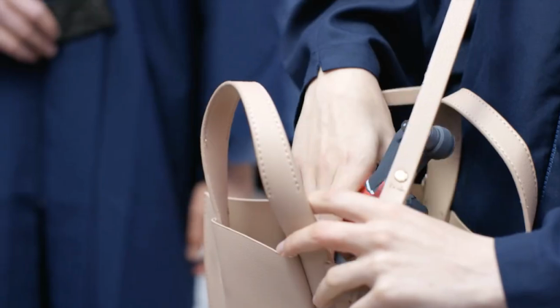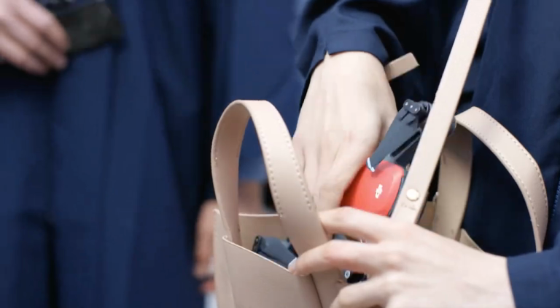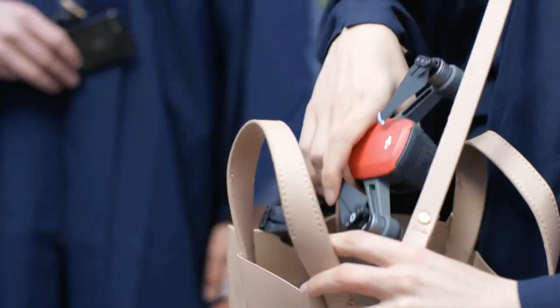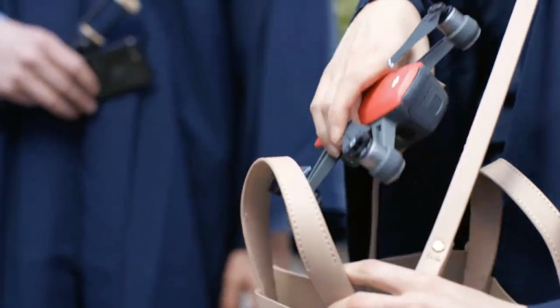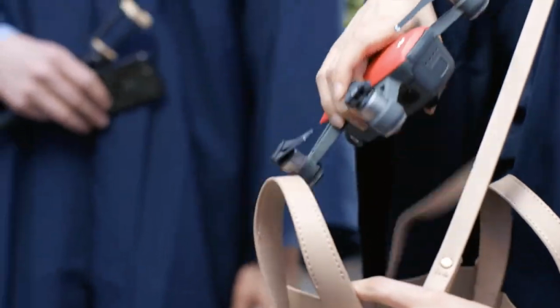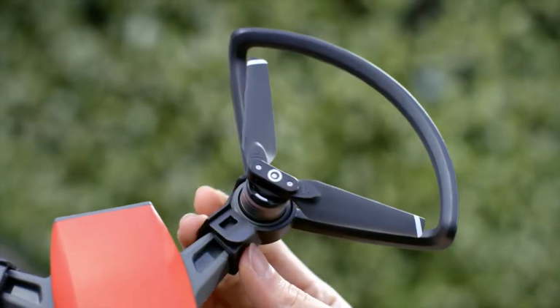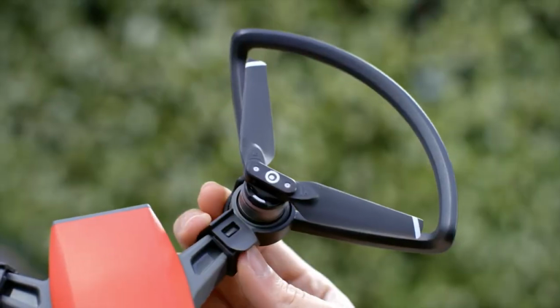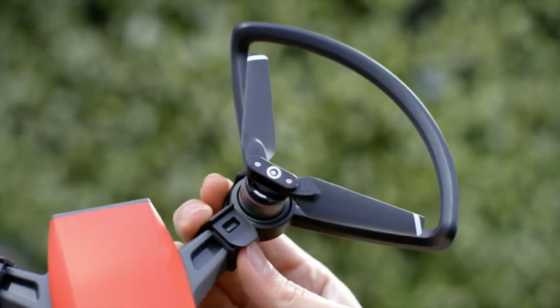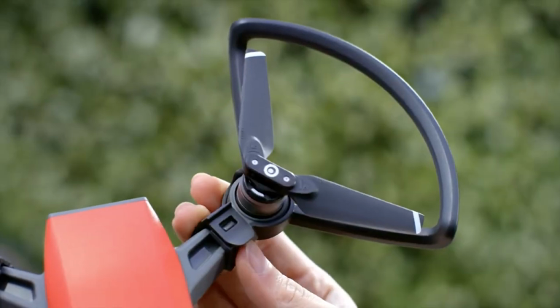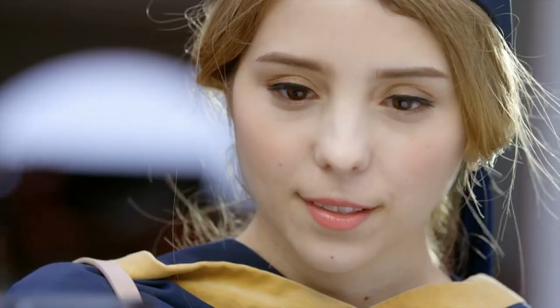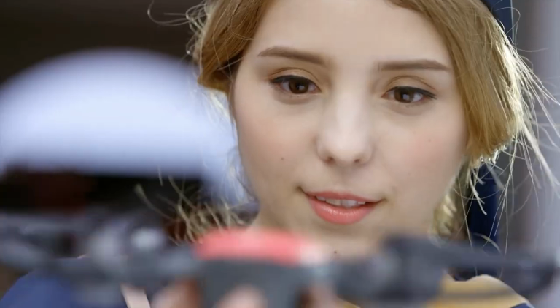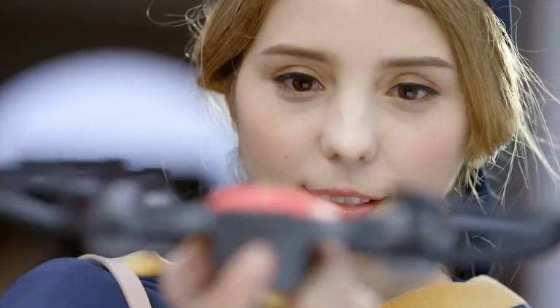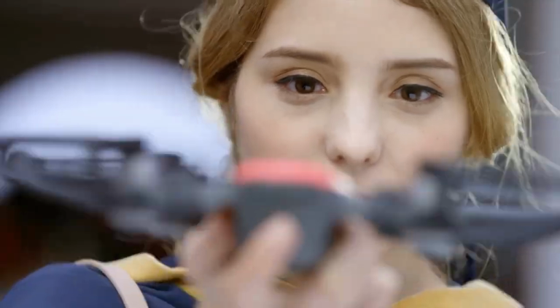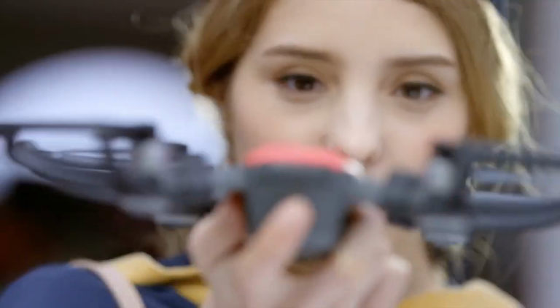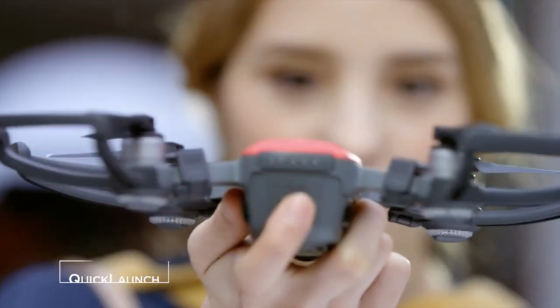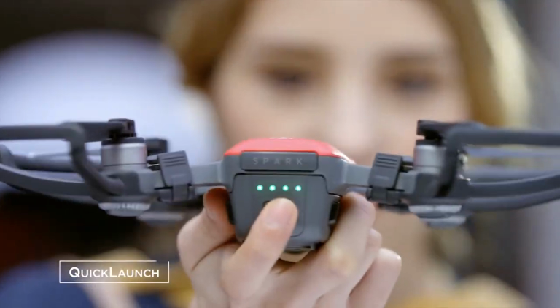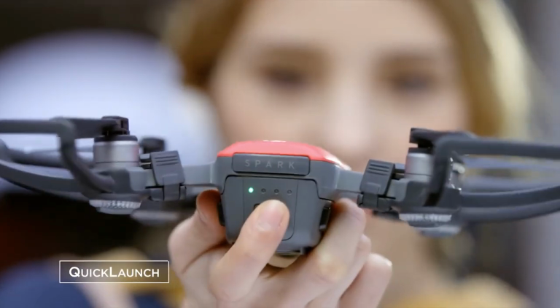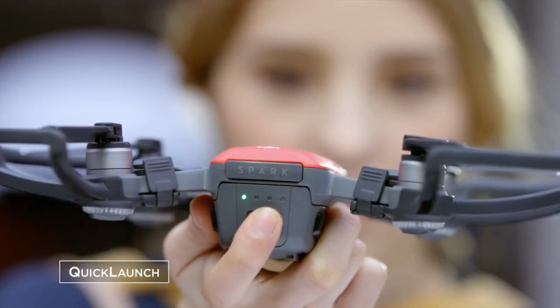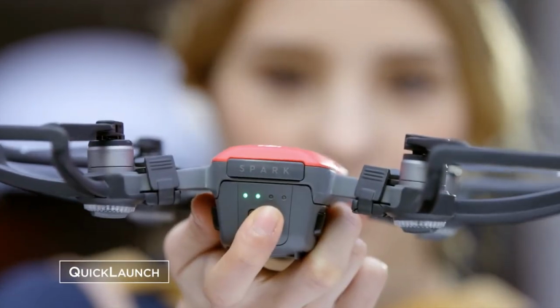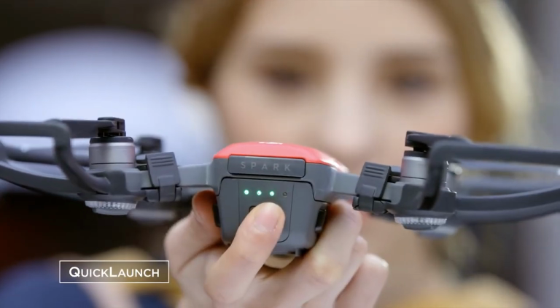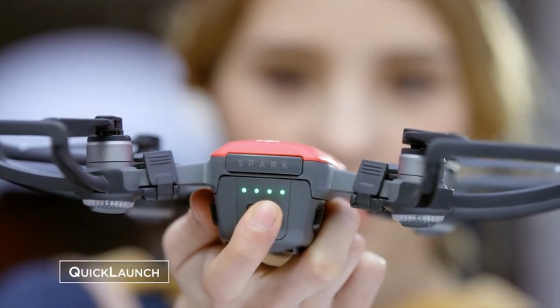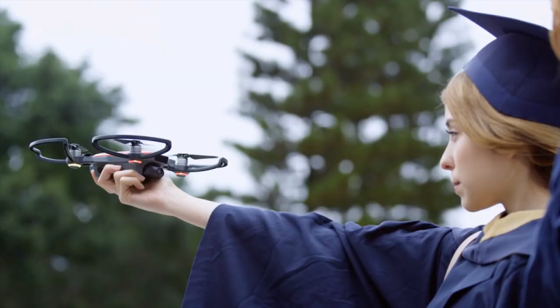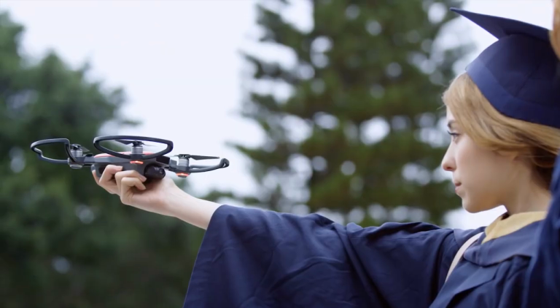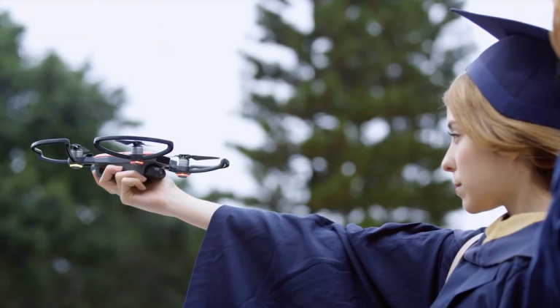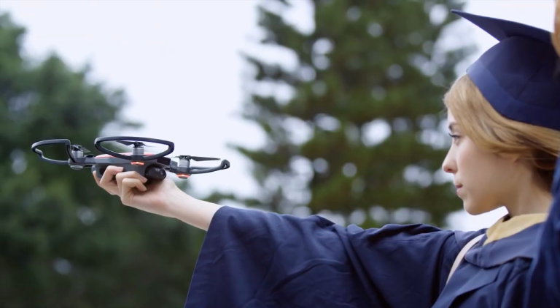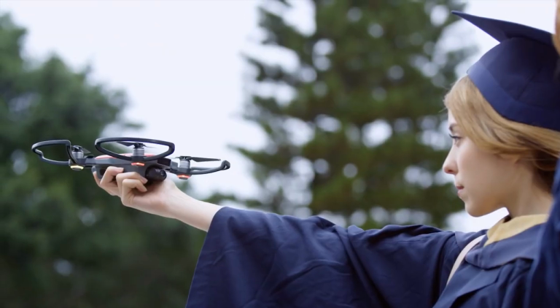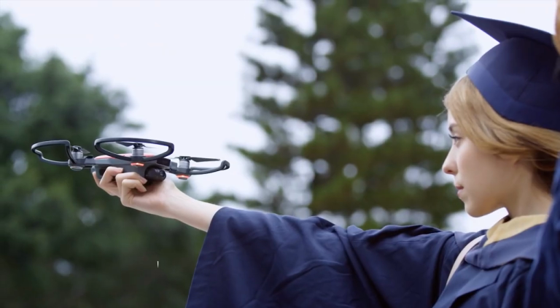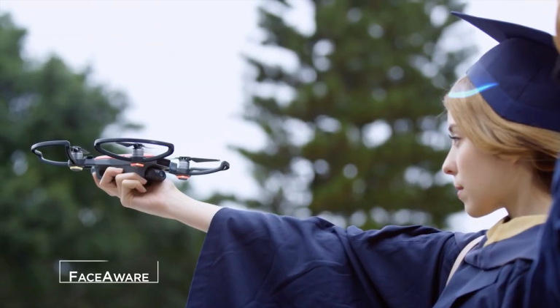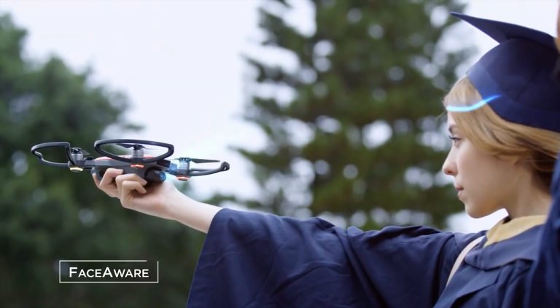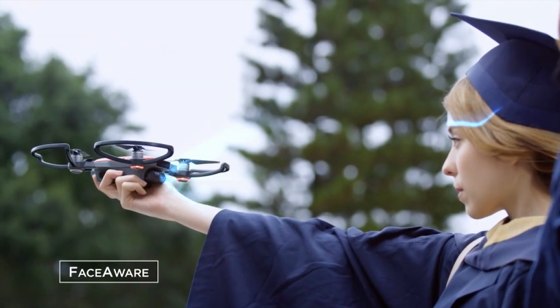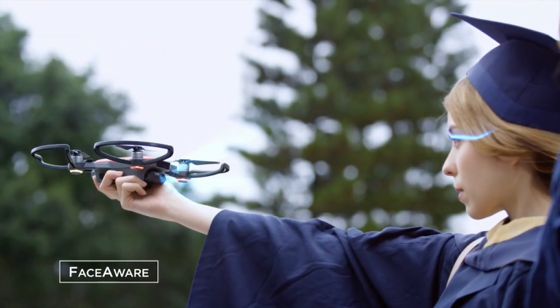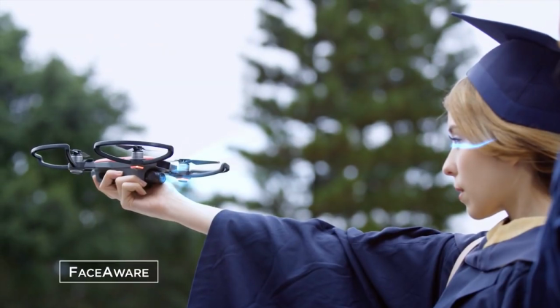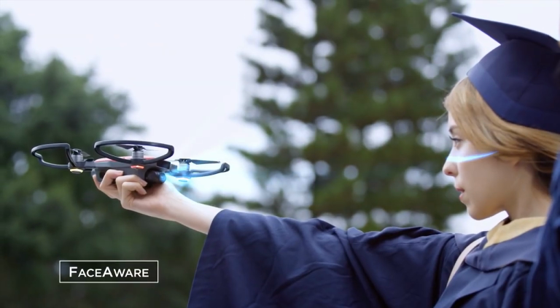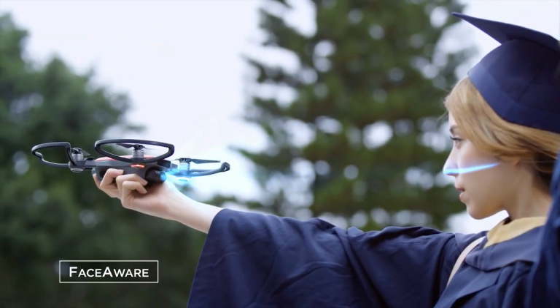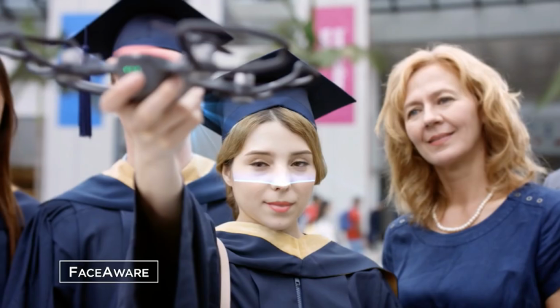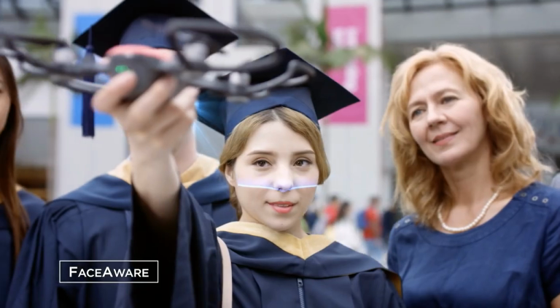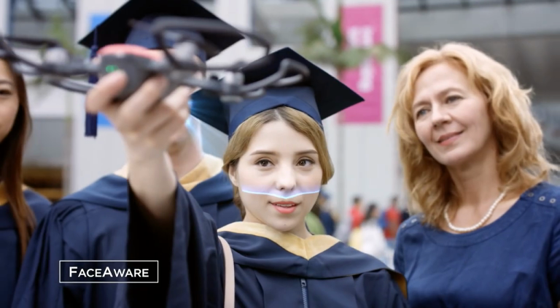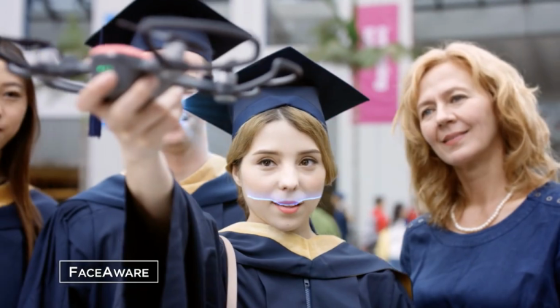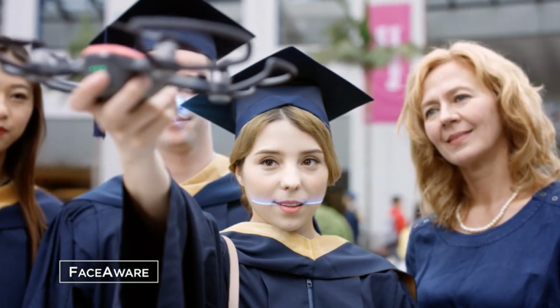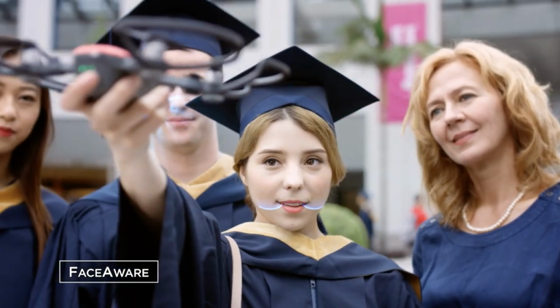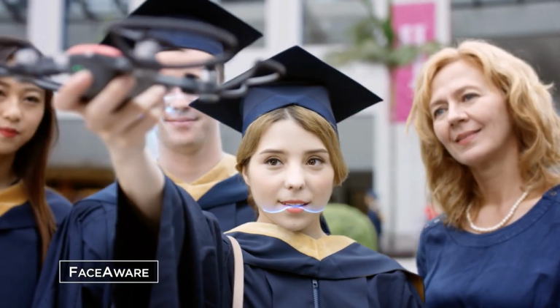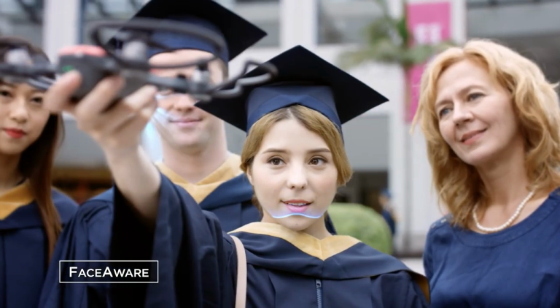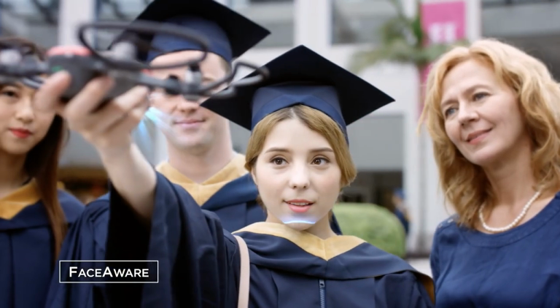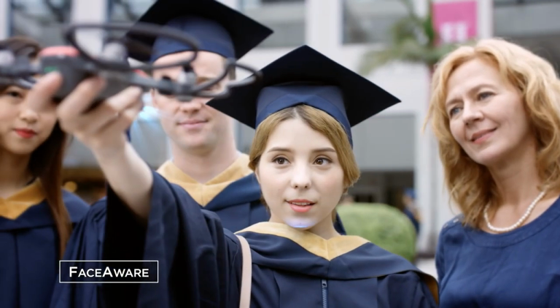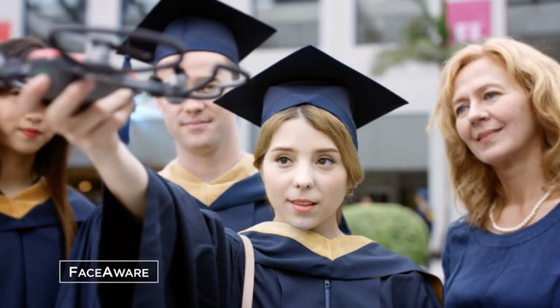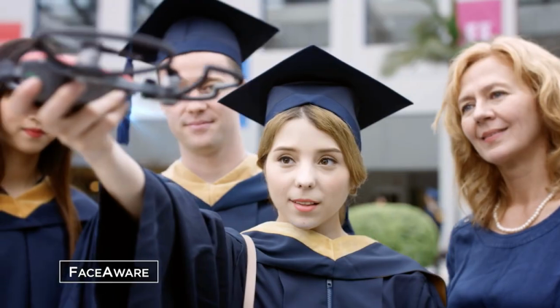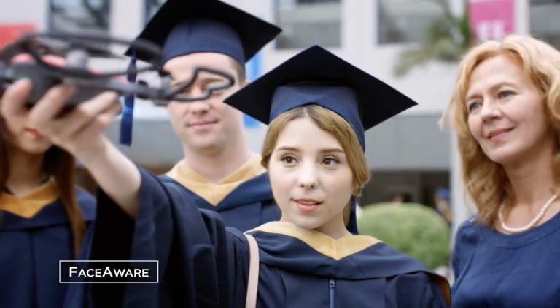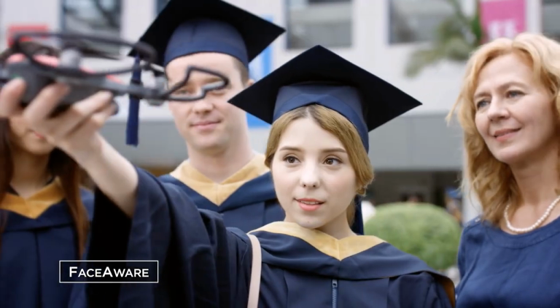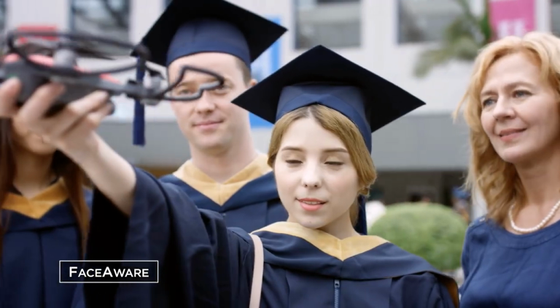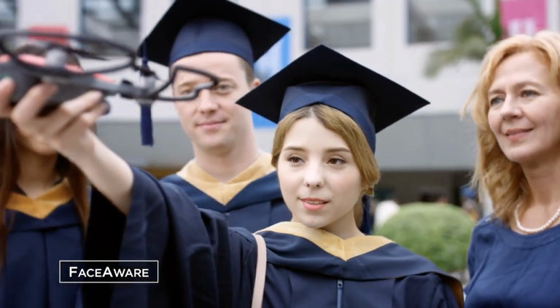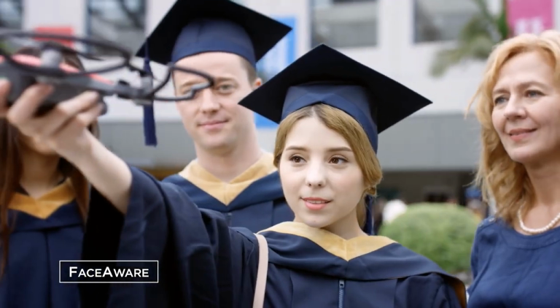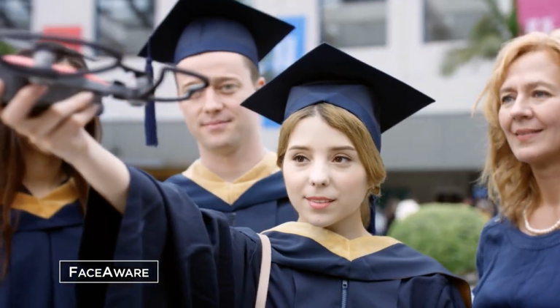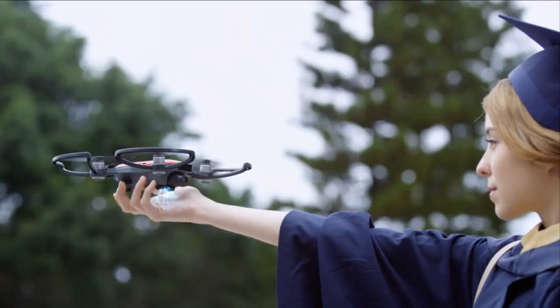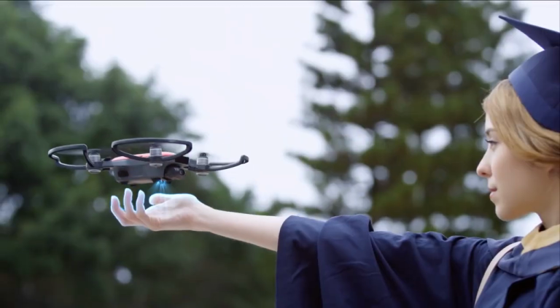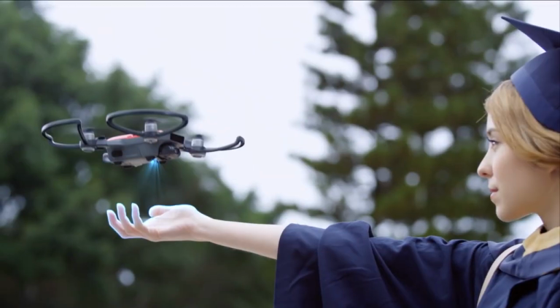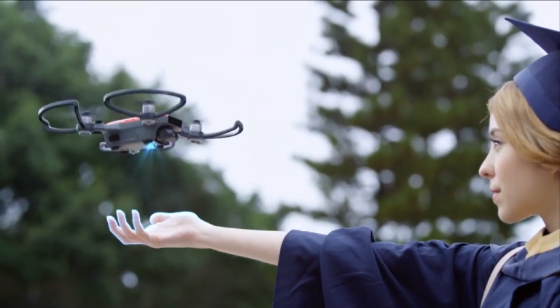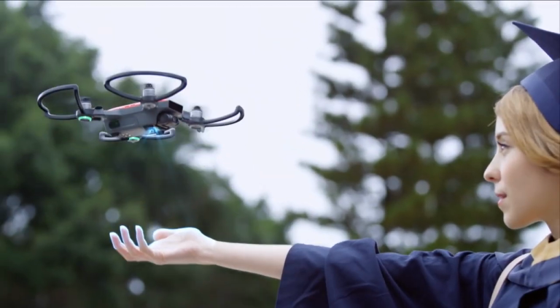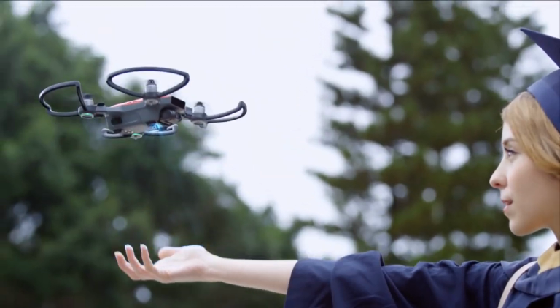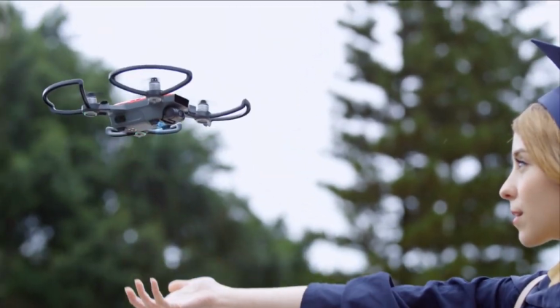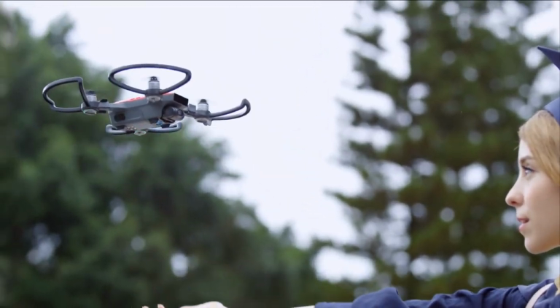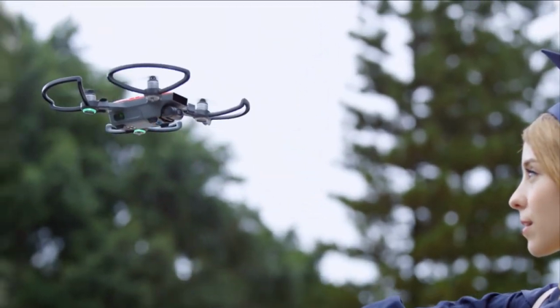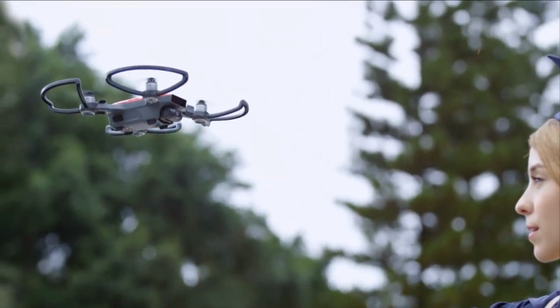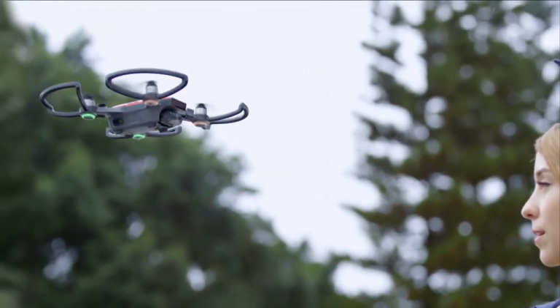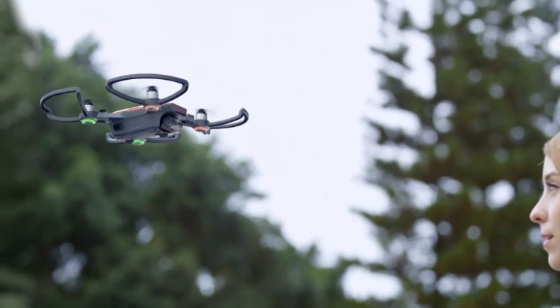Are you wondering what the best beginner drones are for this year? If so, stay tuned, because by the end of this short video, you'll know exactly which one to choose.